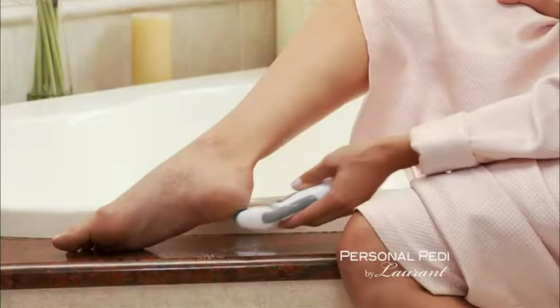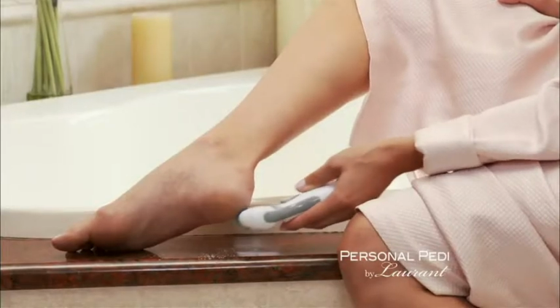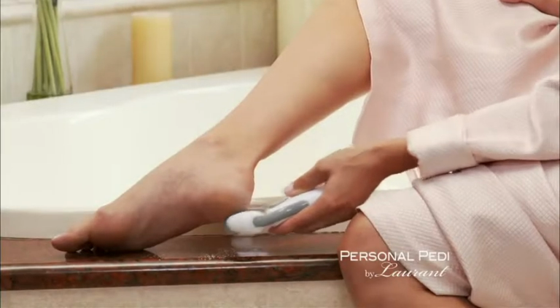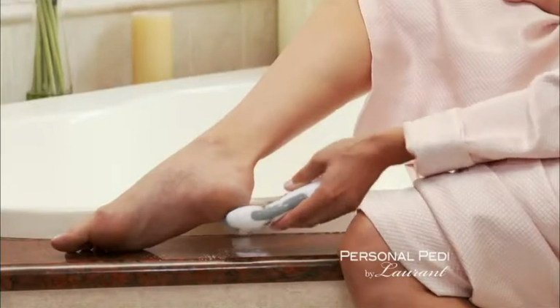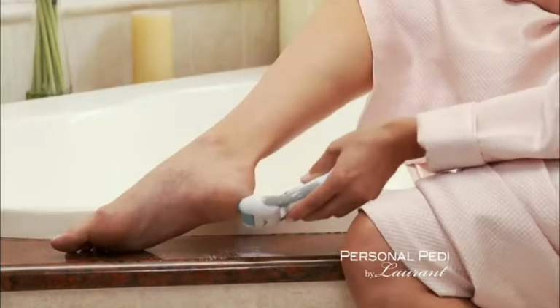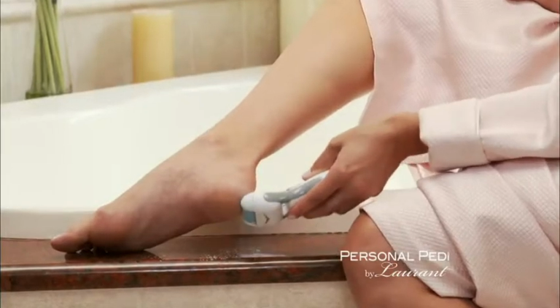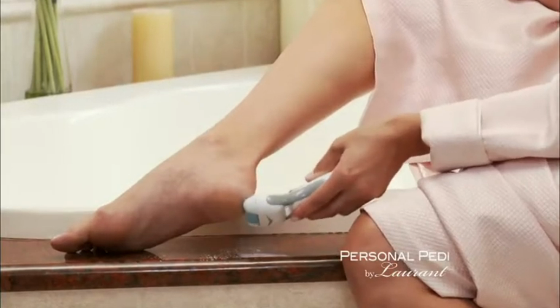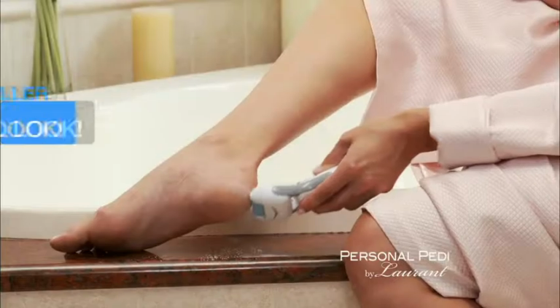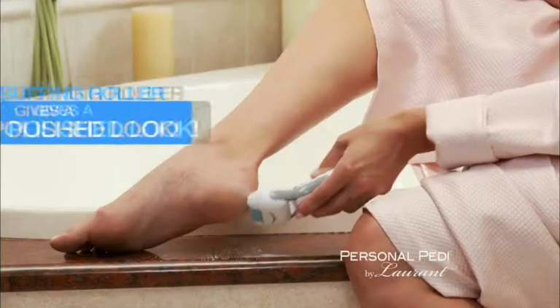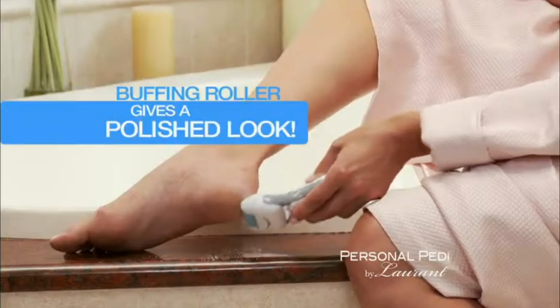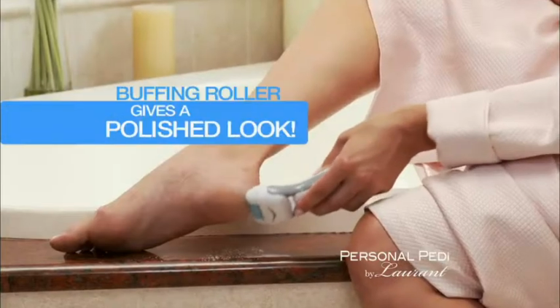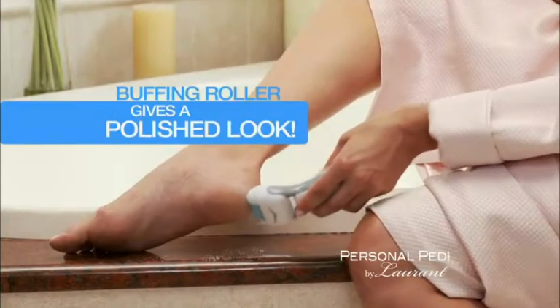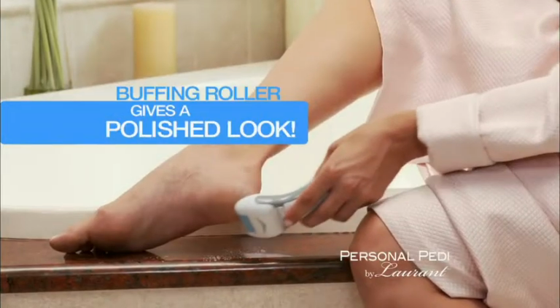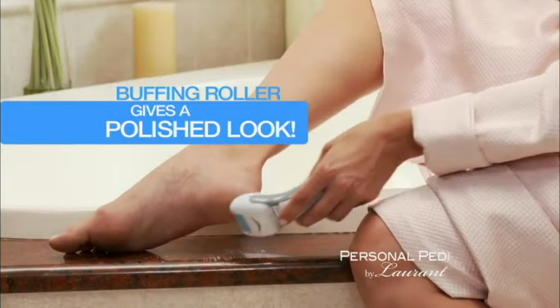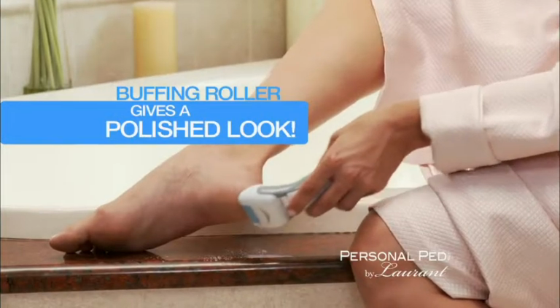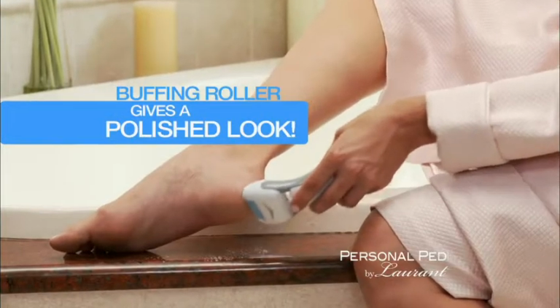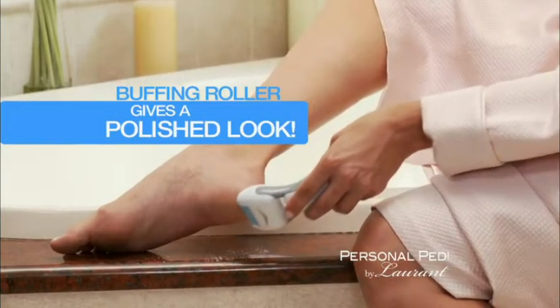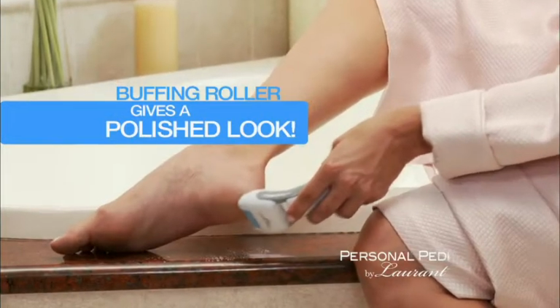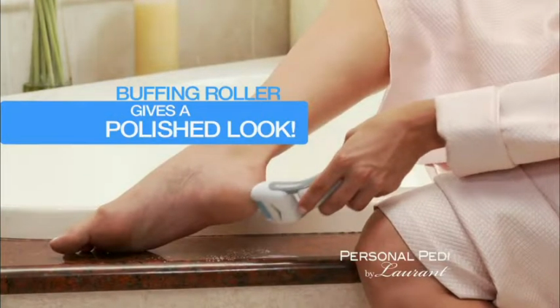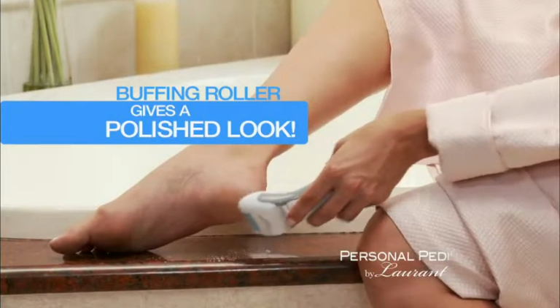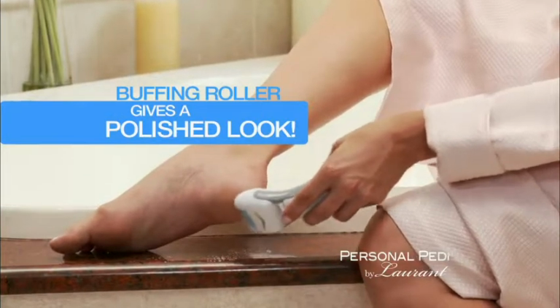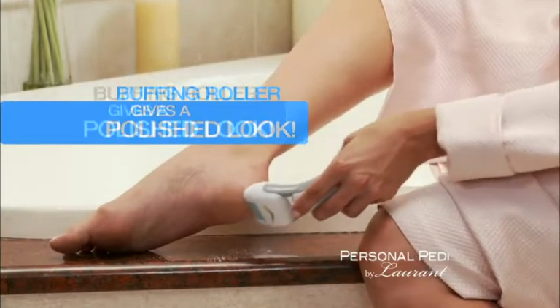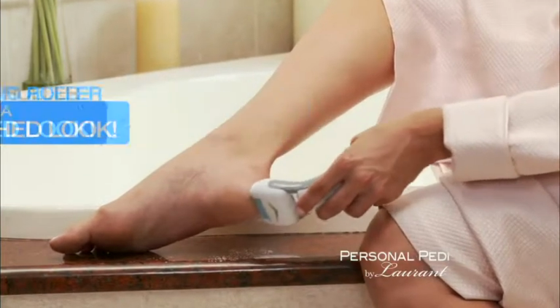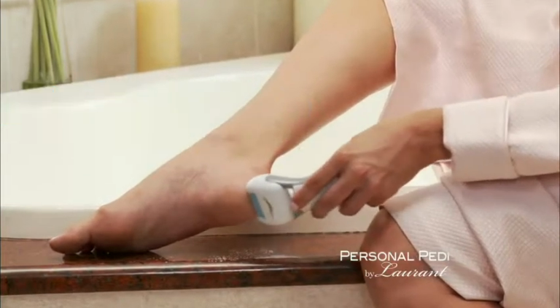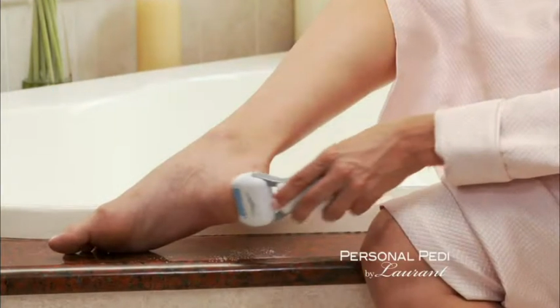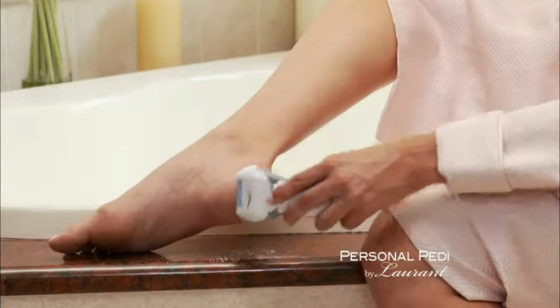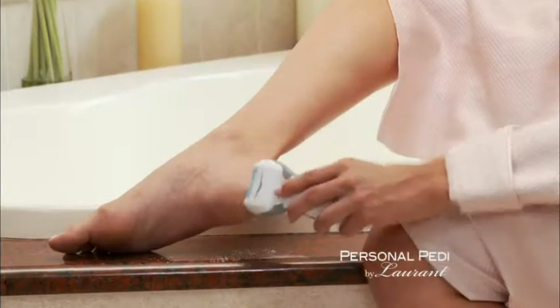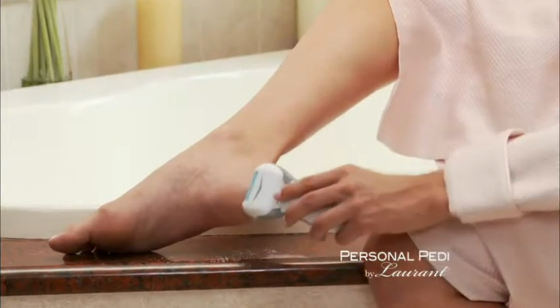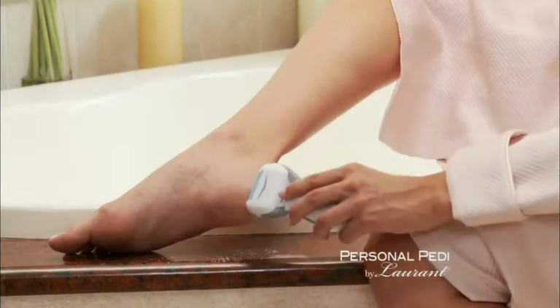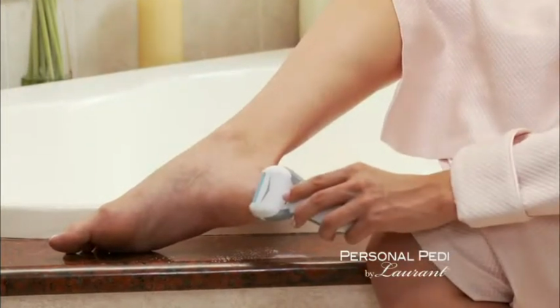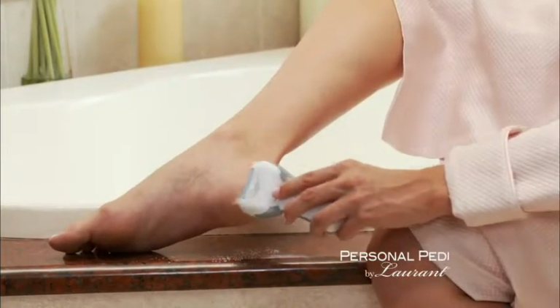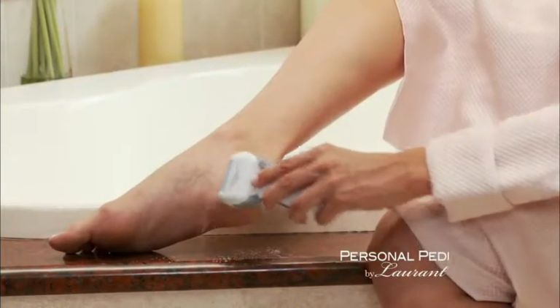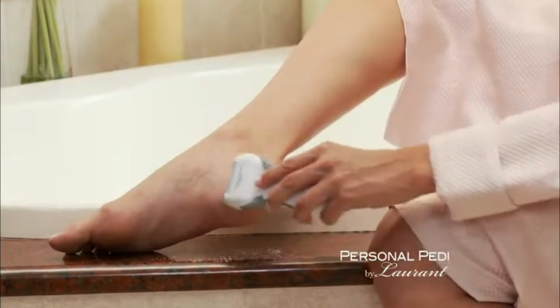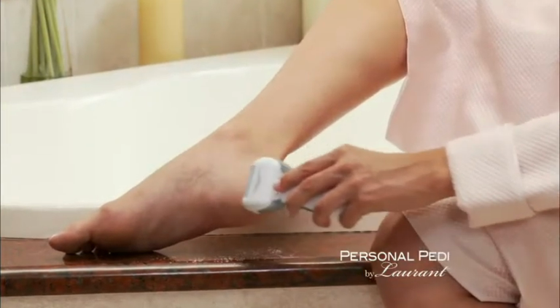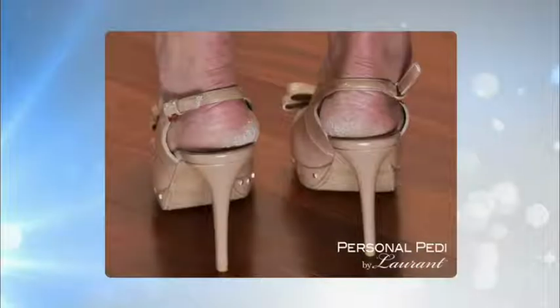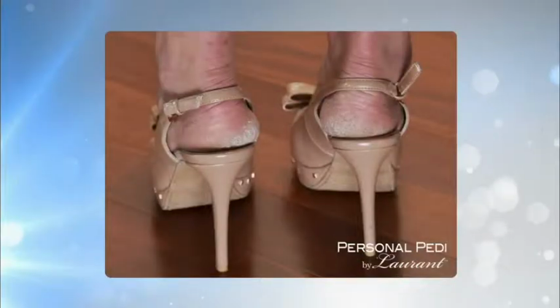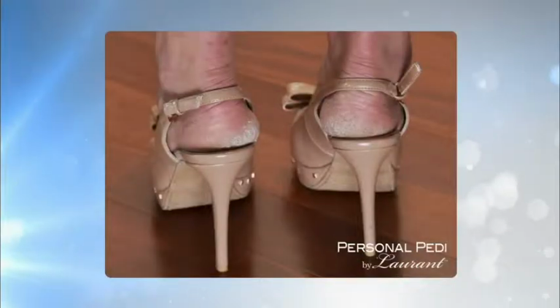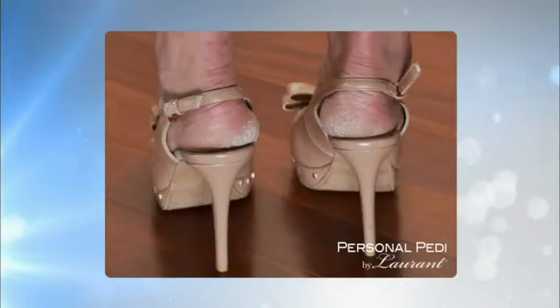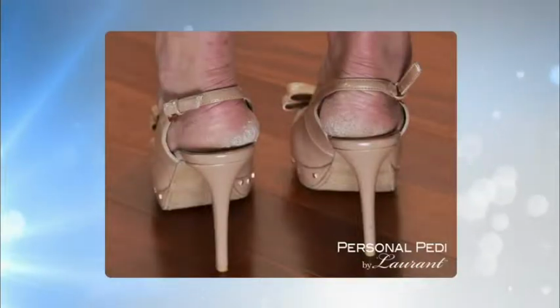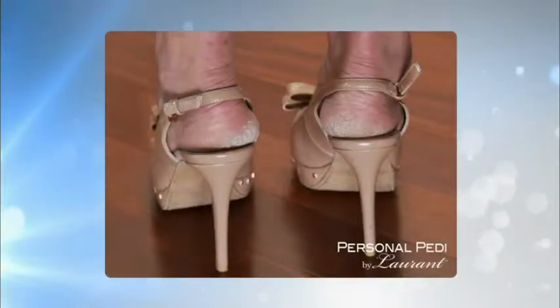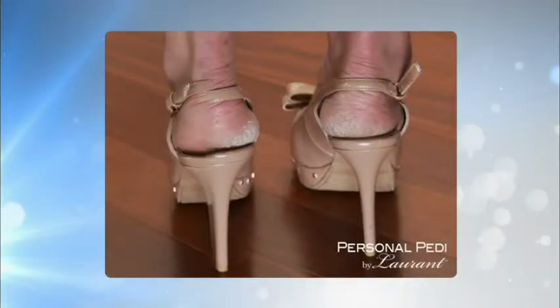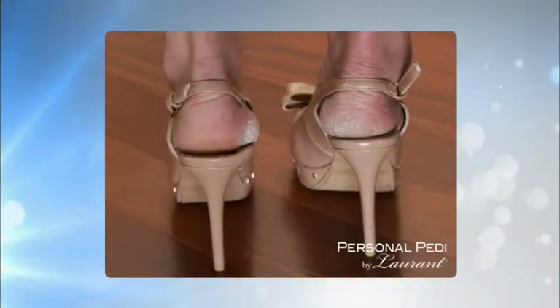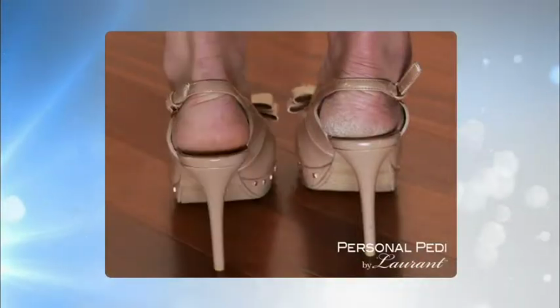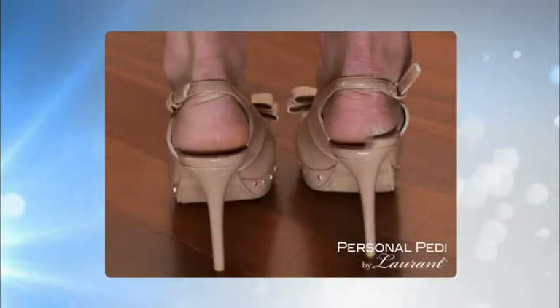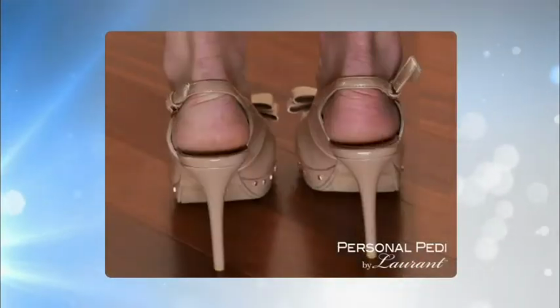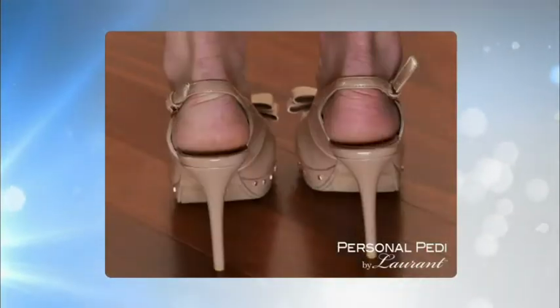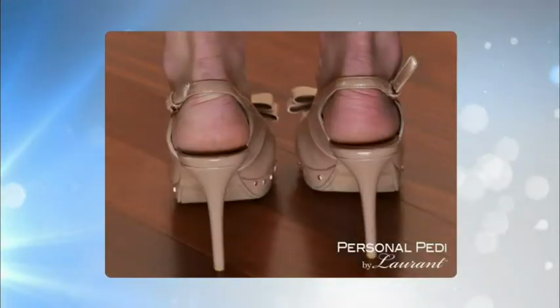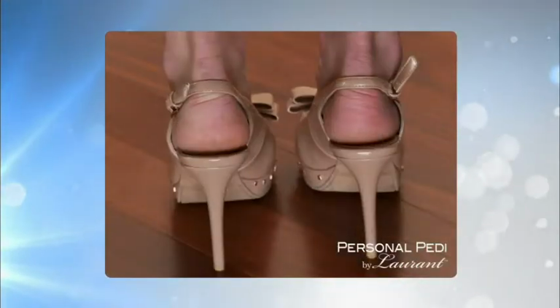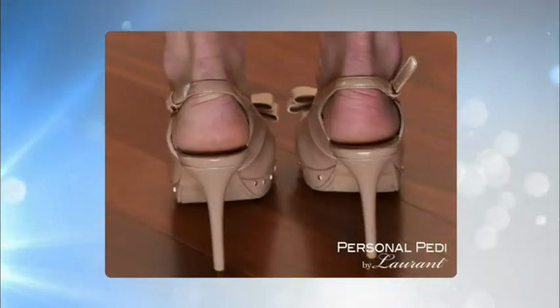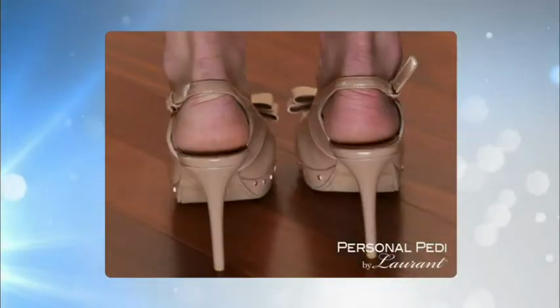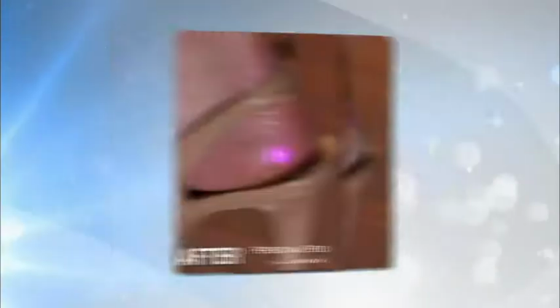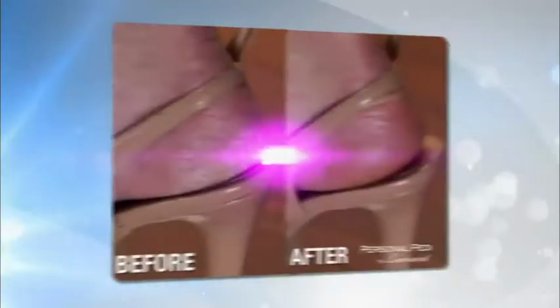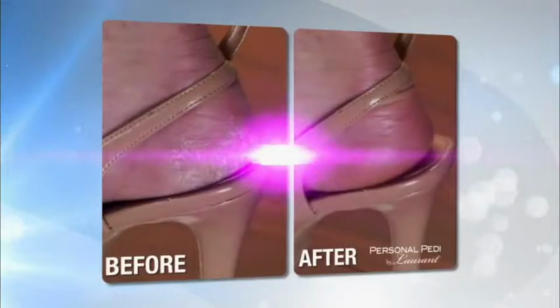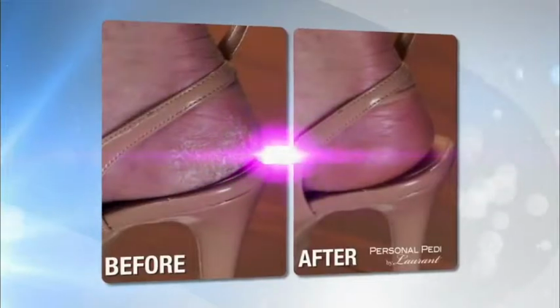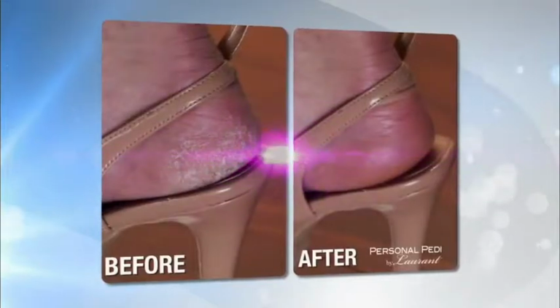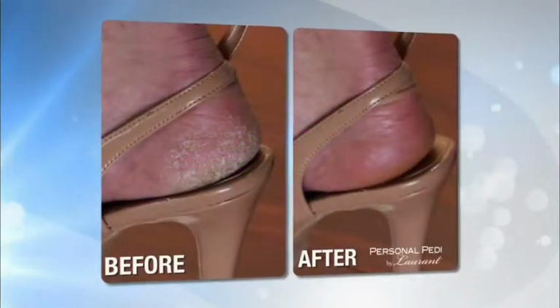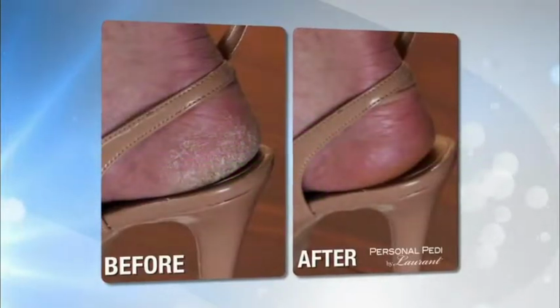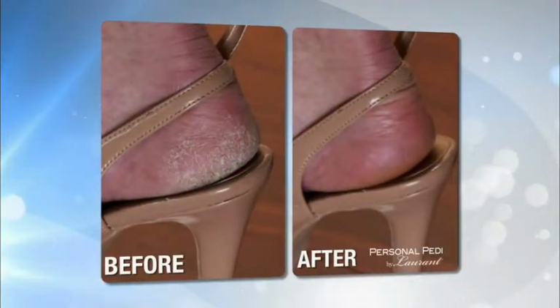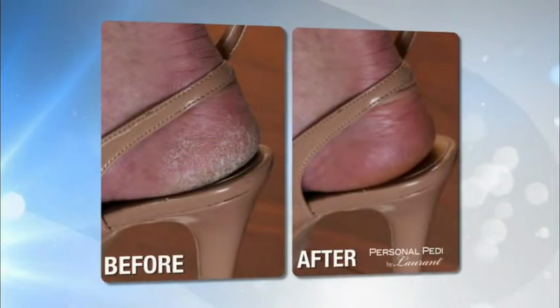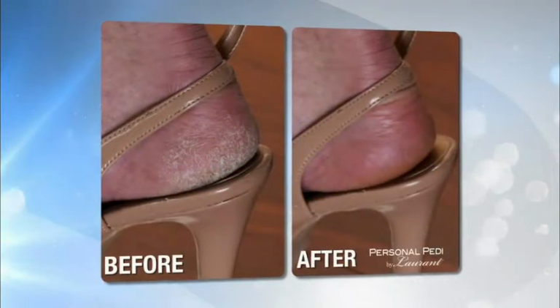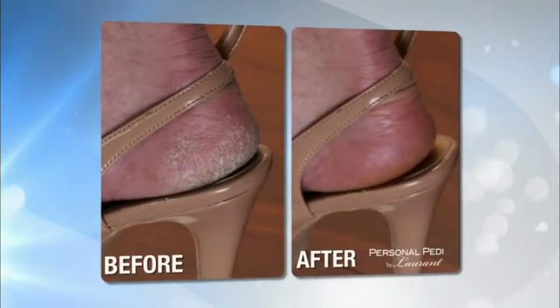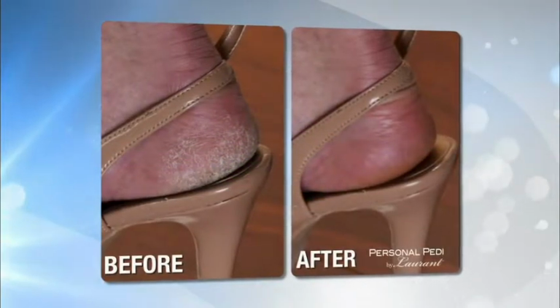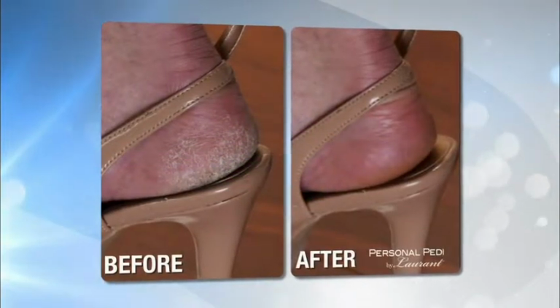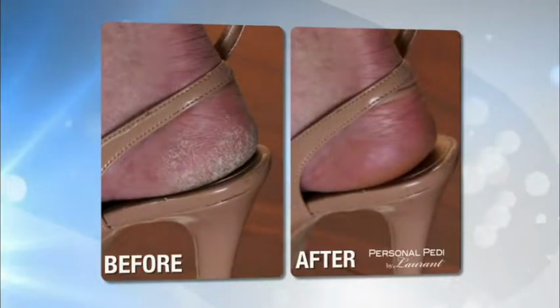Buff, smooth, and massage your feet. It looks and feels so good. You went from this to this, and it felt like a foot massage.